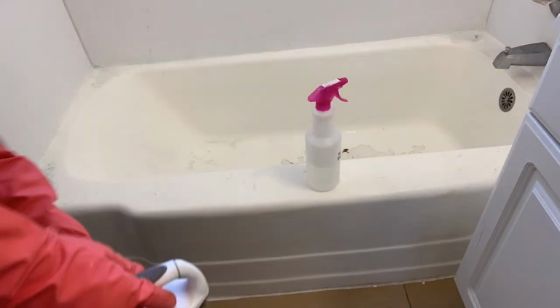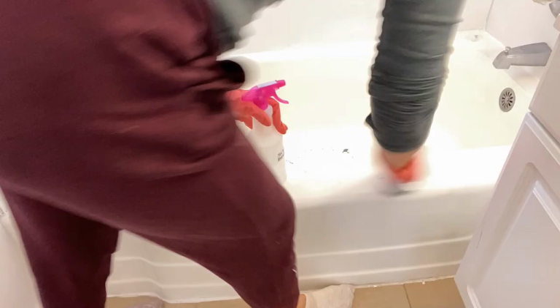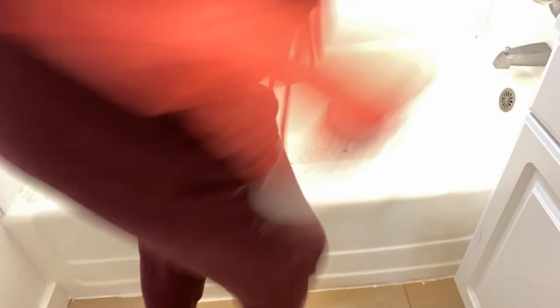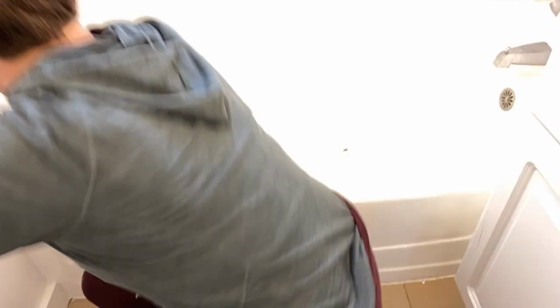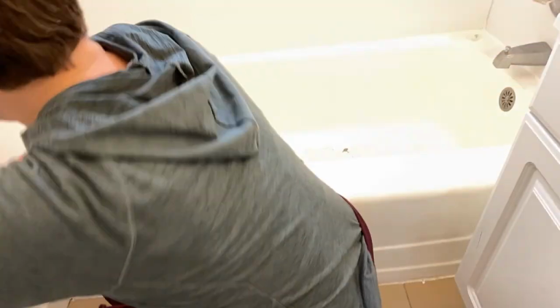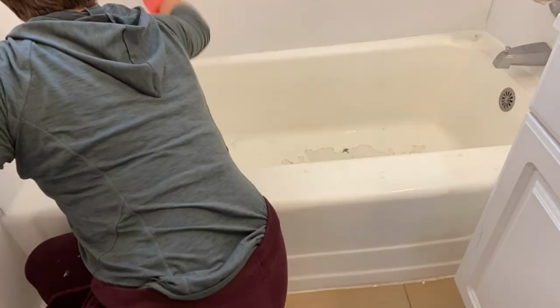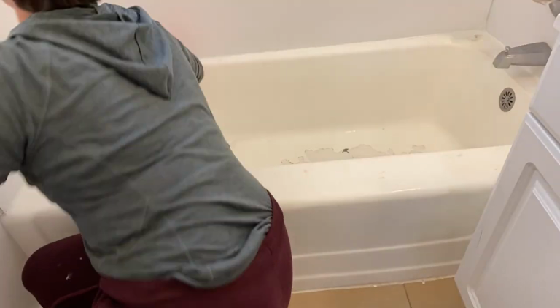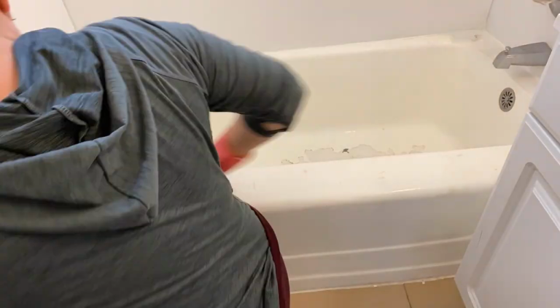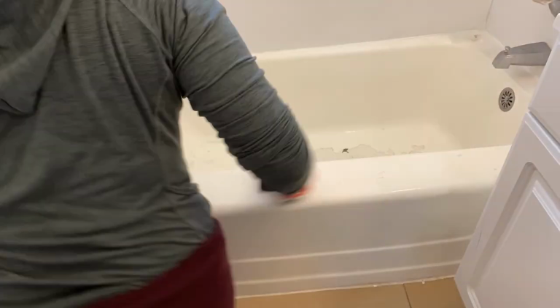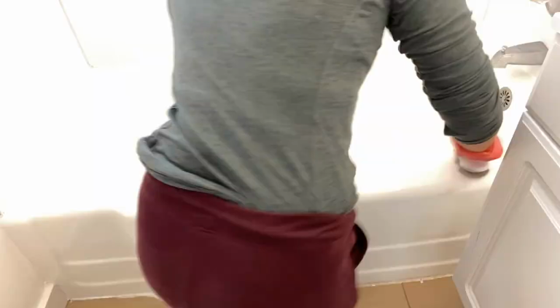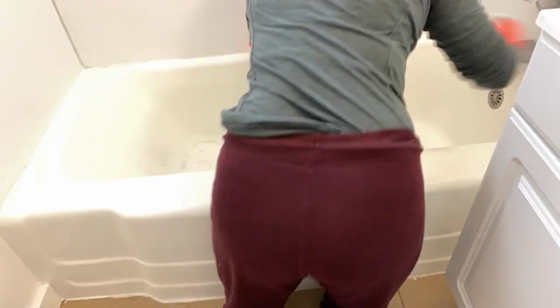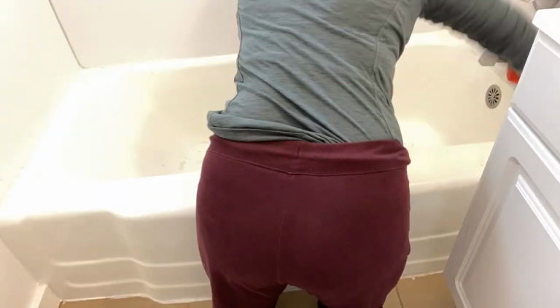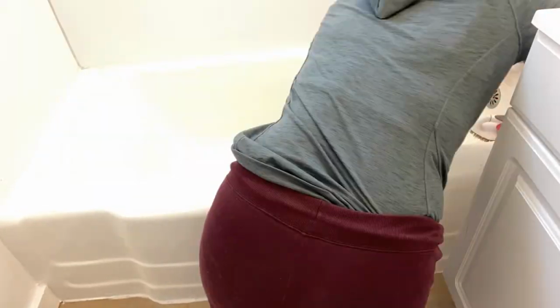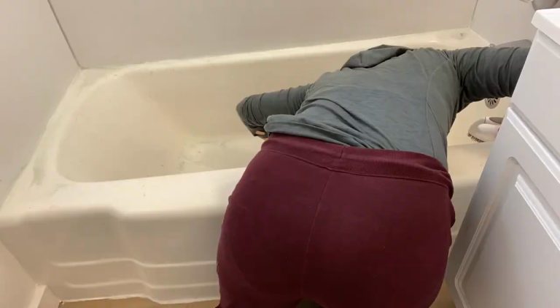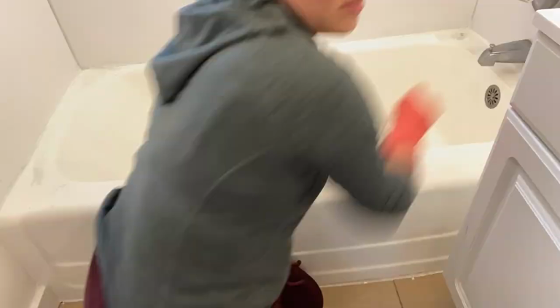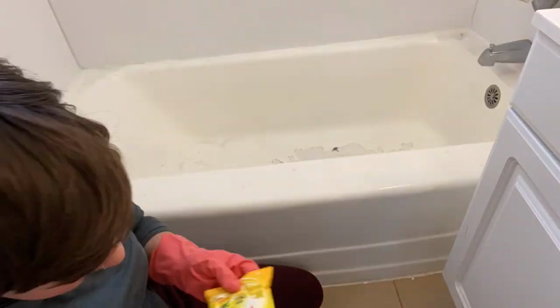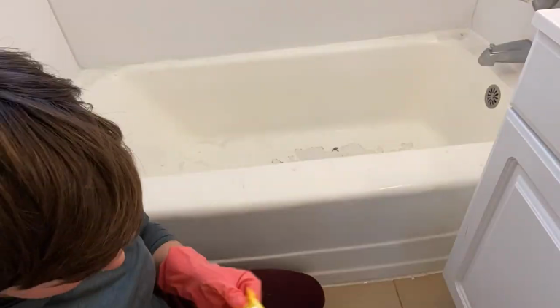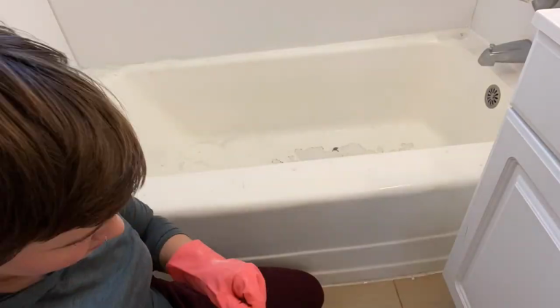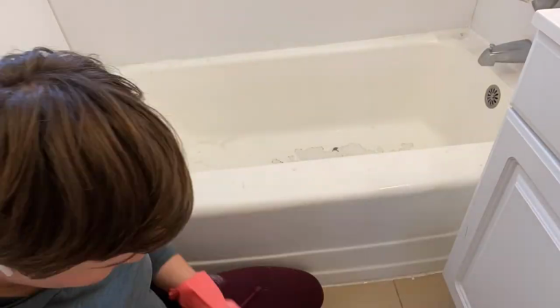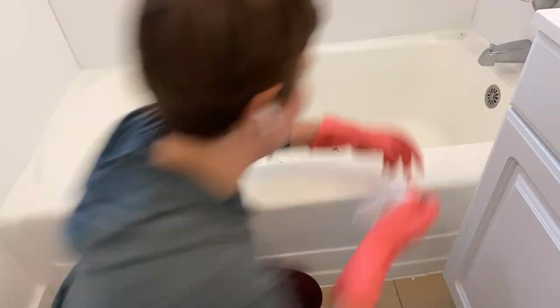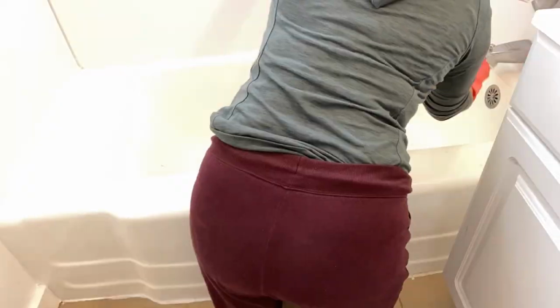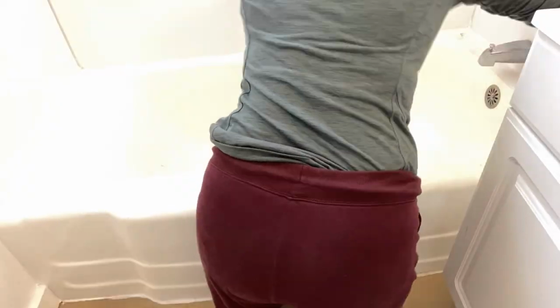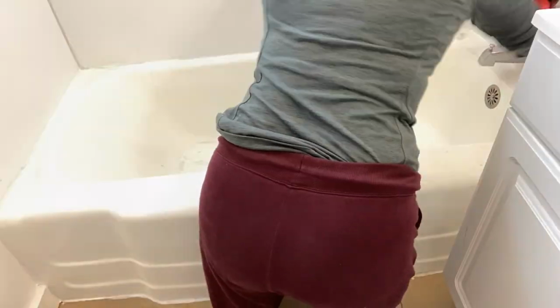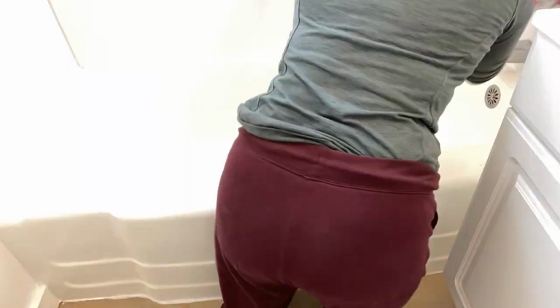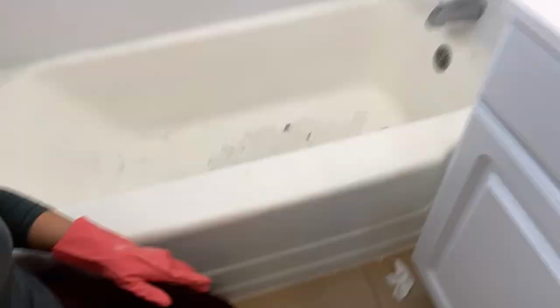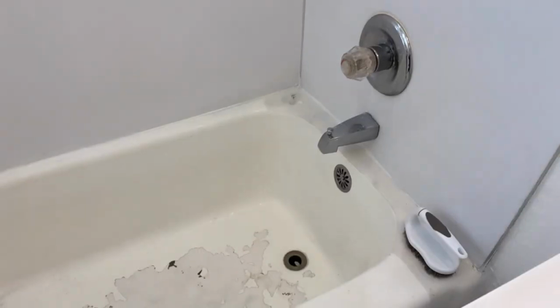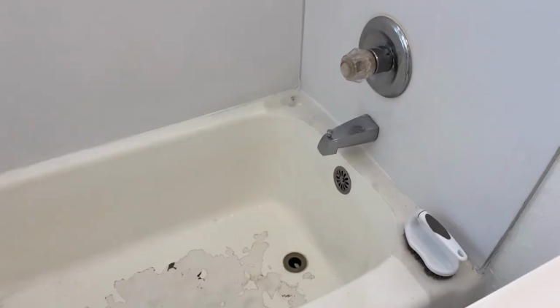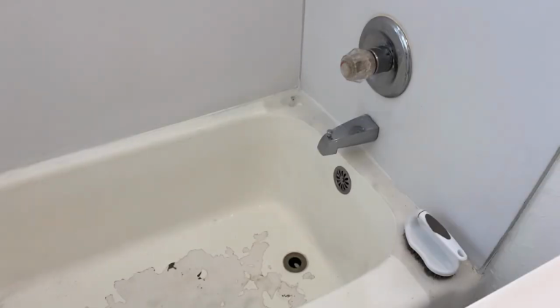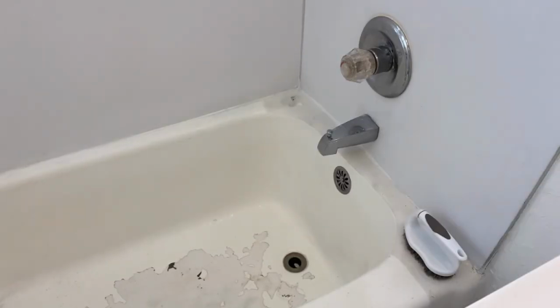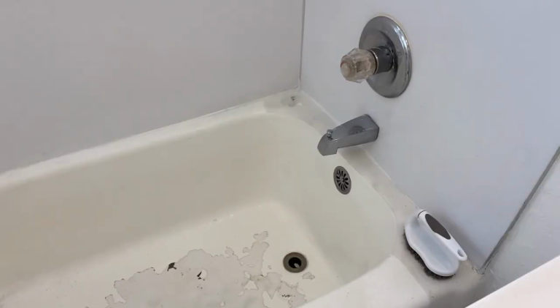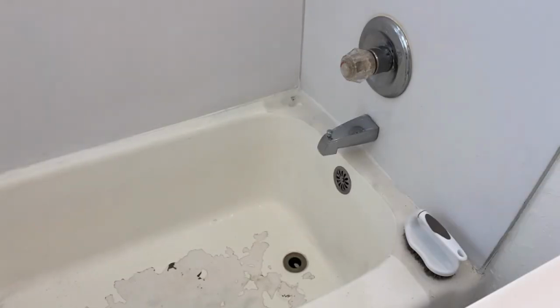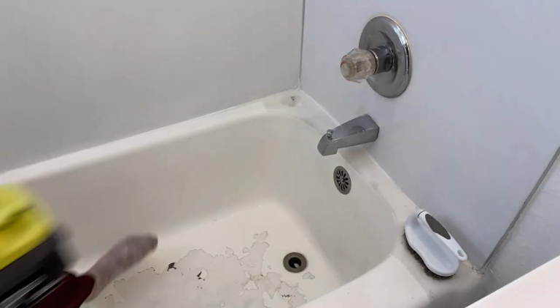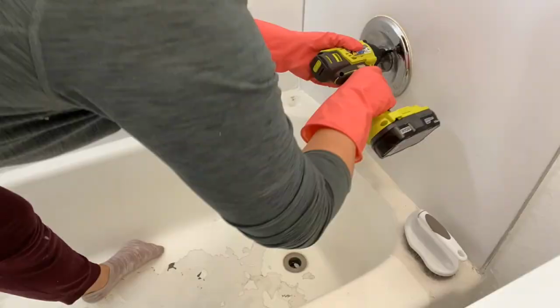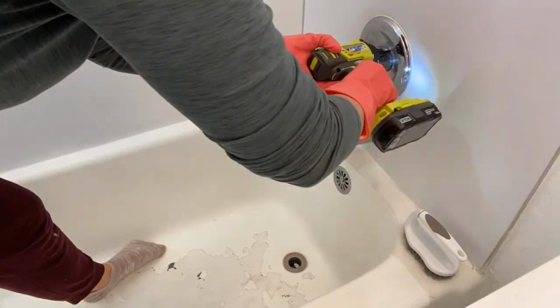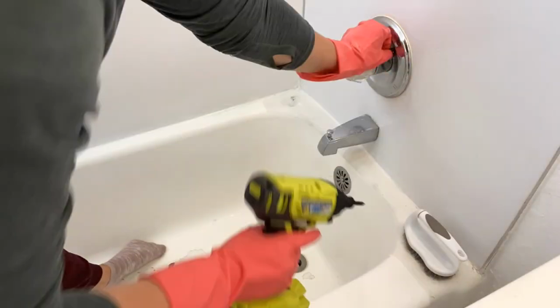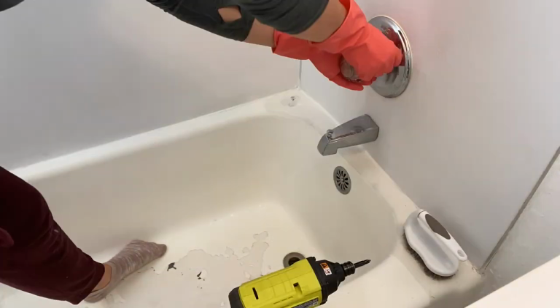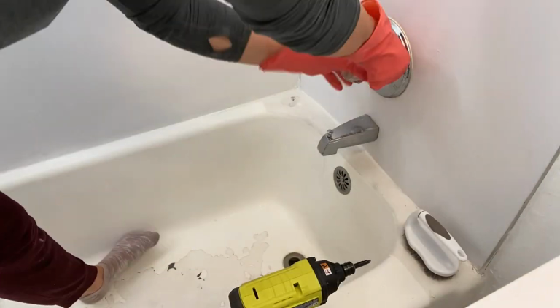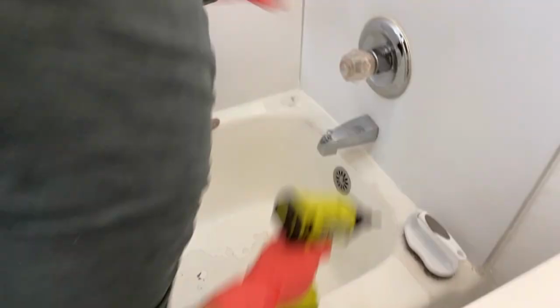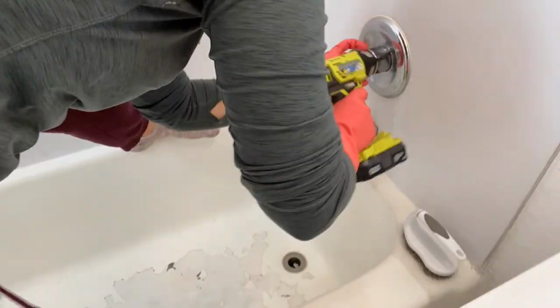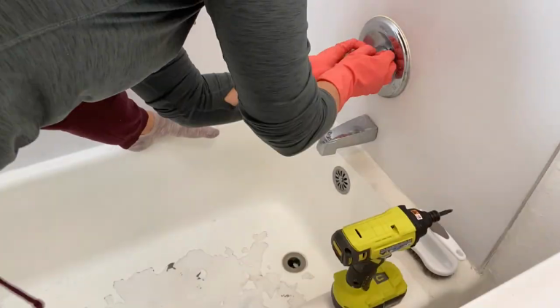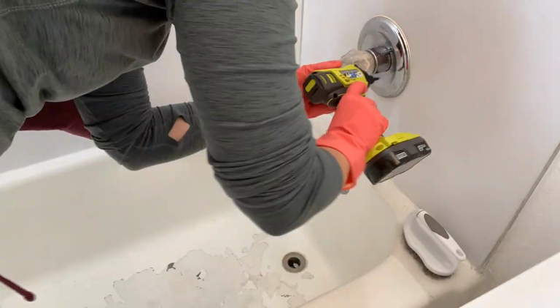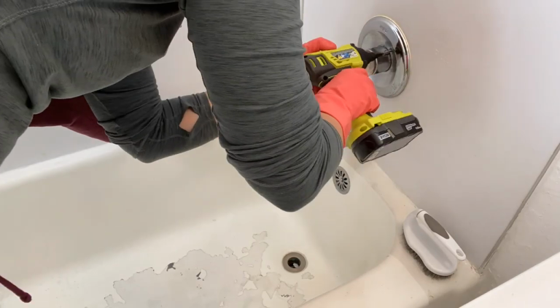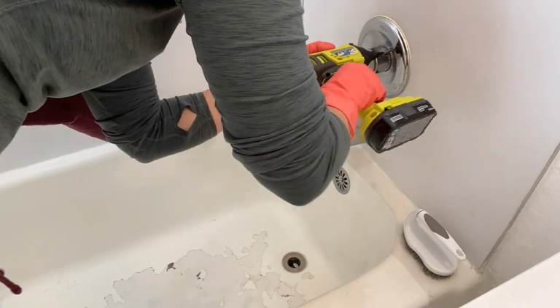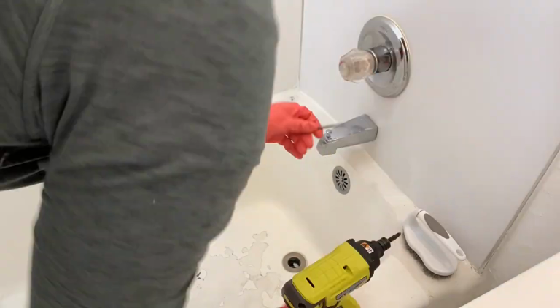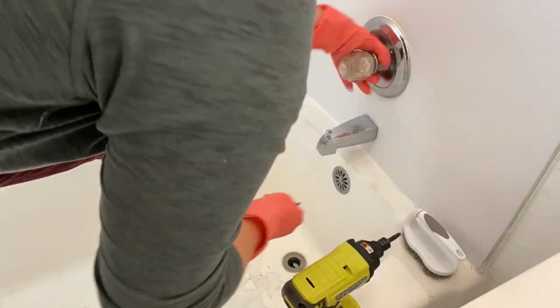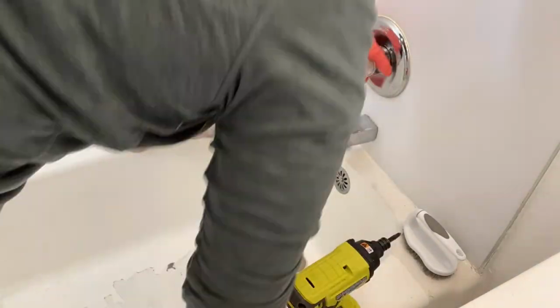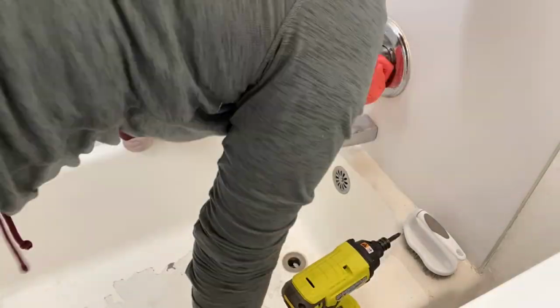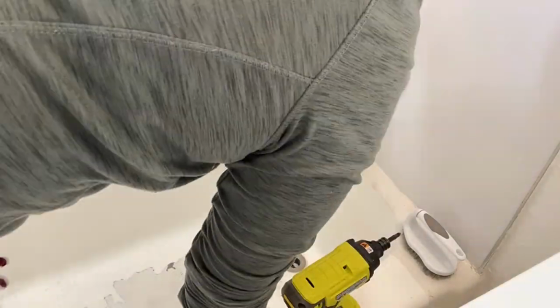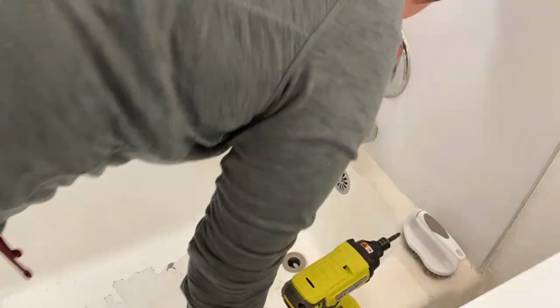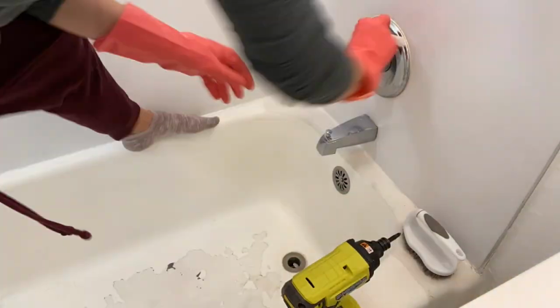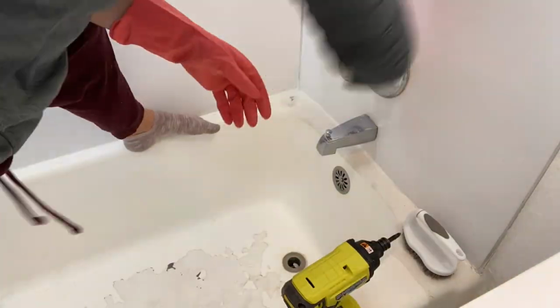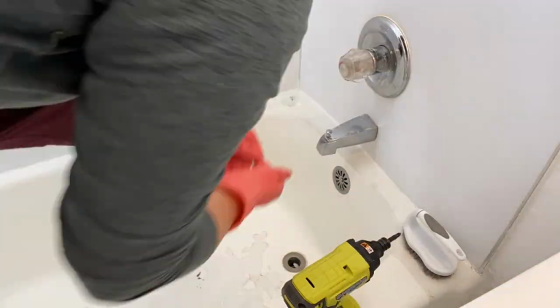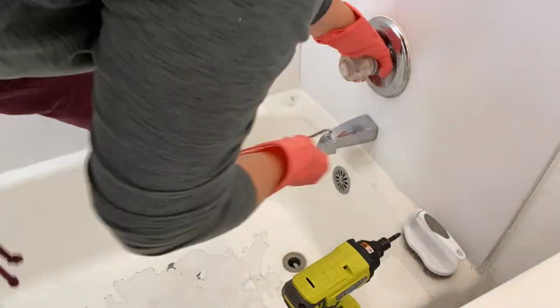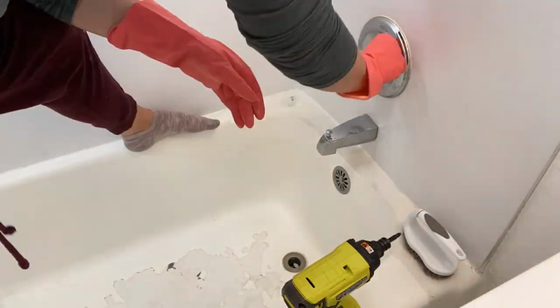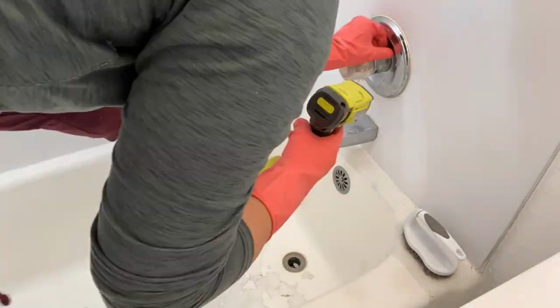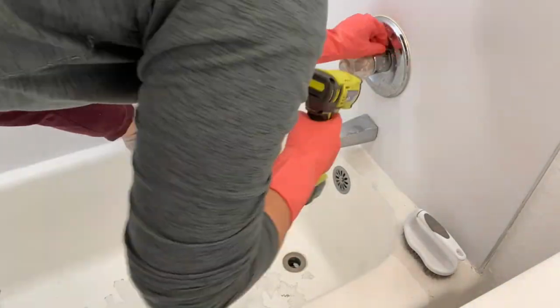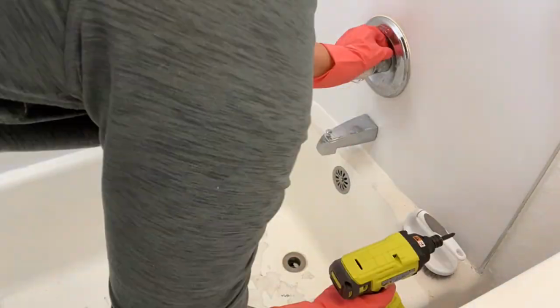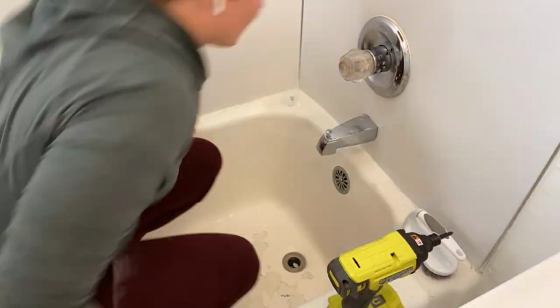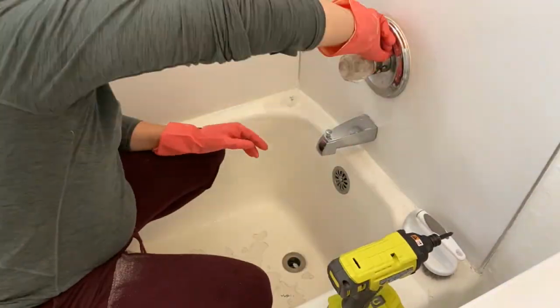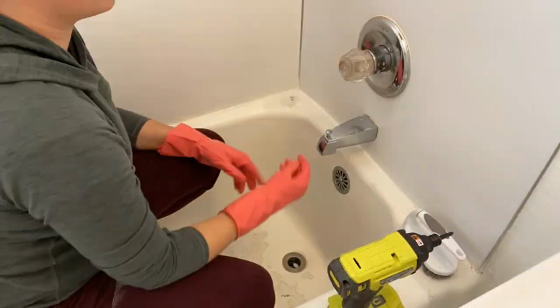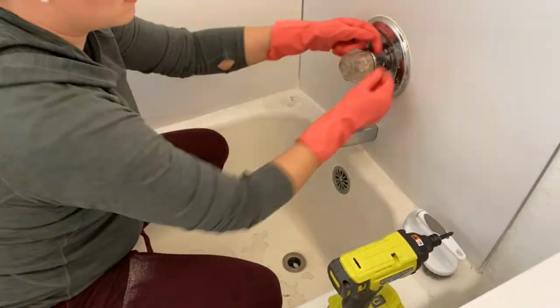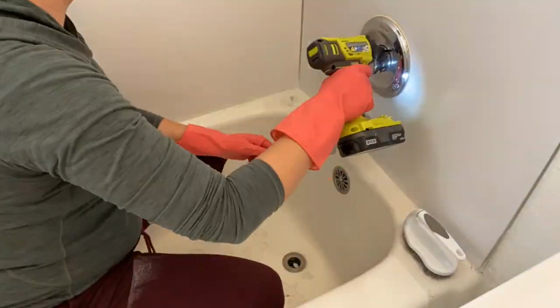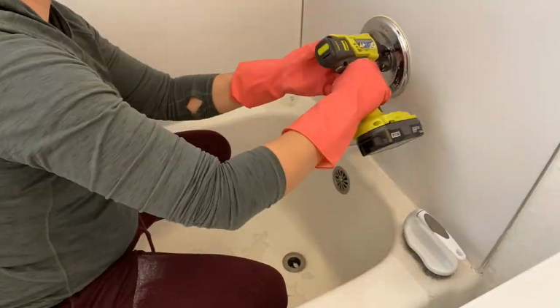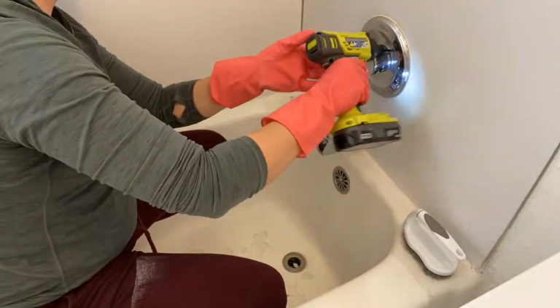First step is deep cleaning the entire bathroom. I'm scrubbing, cleaning, and even getting into the fixtures as you can see.